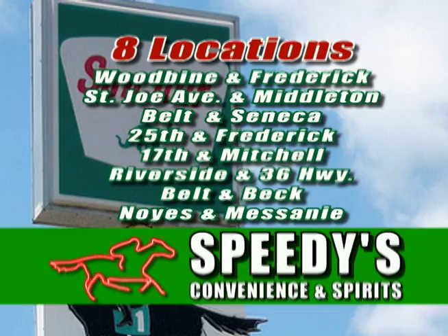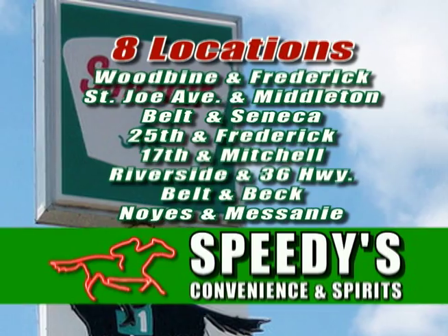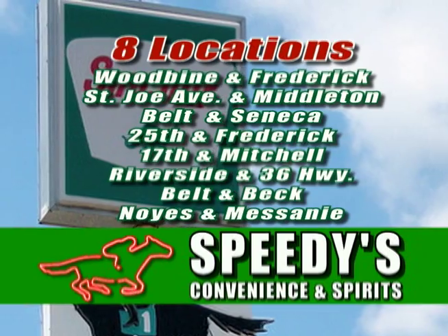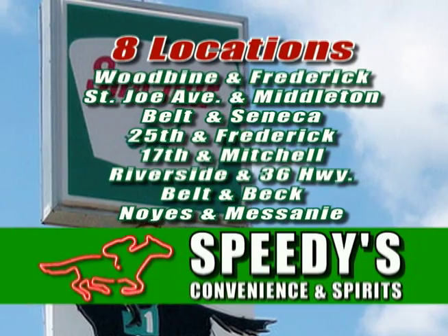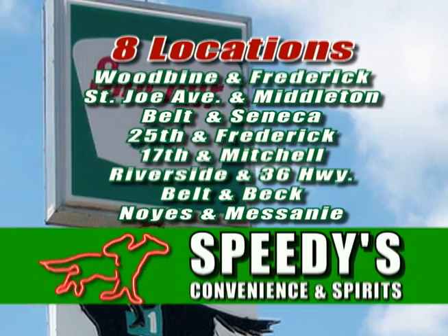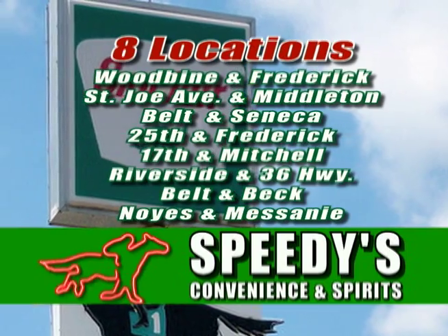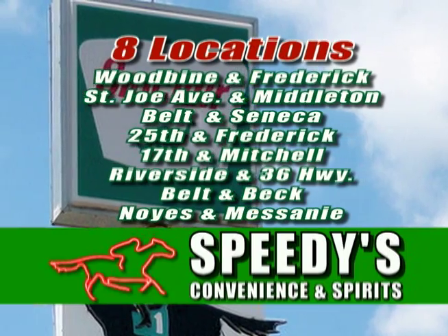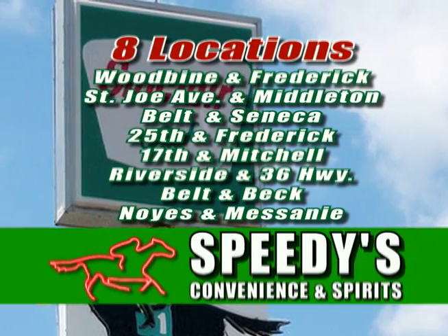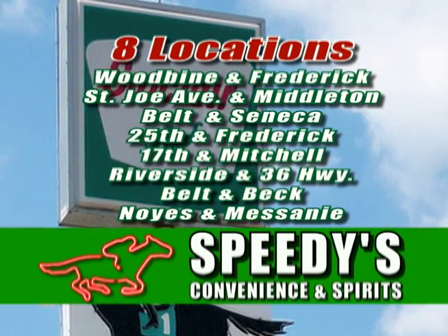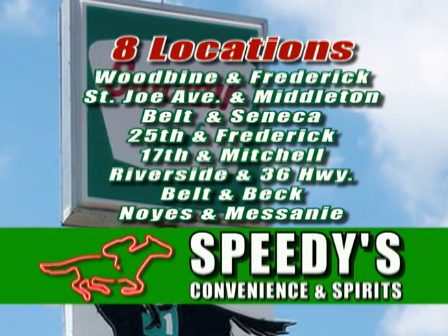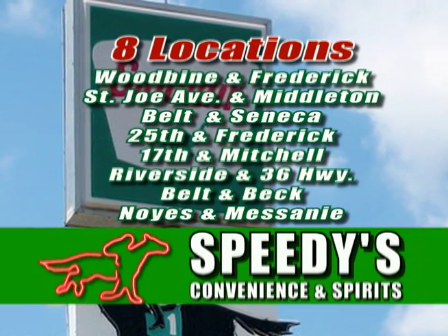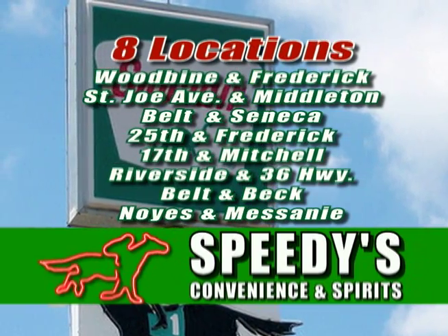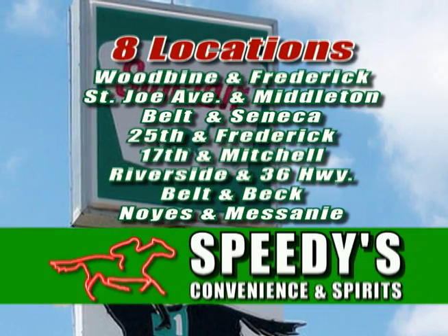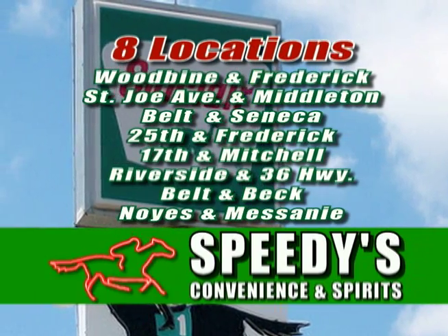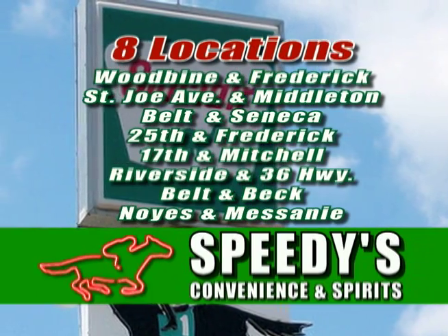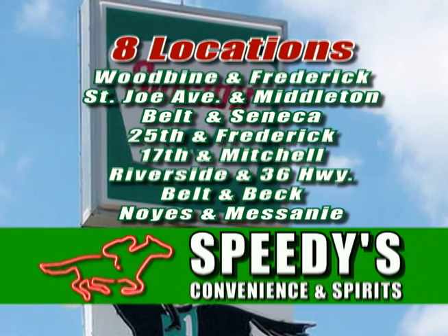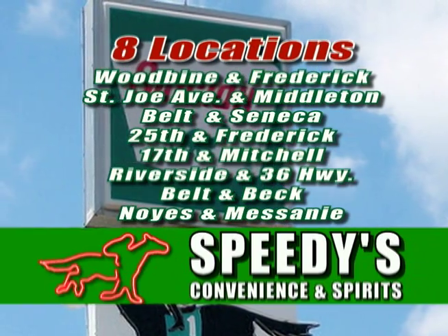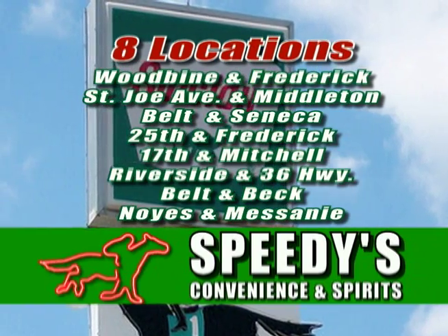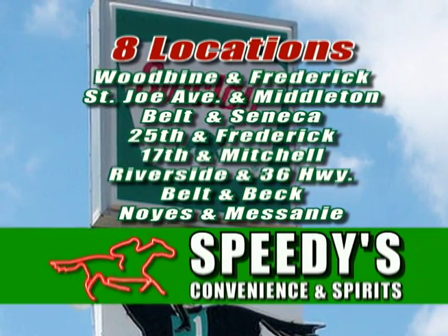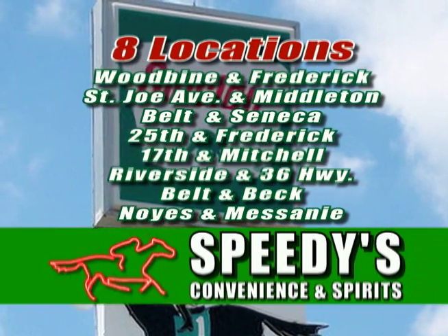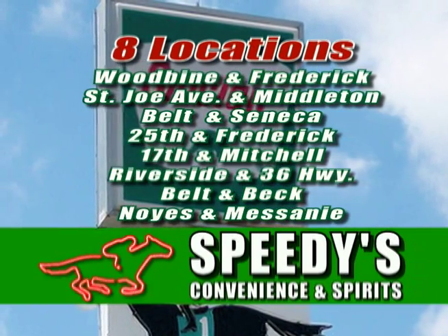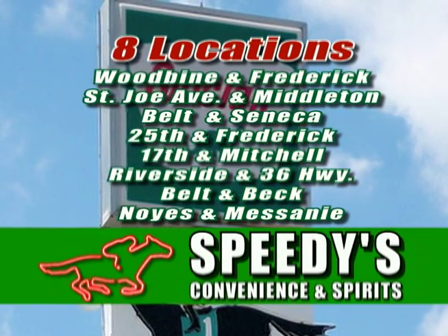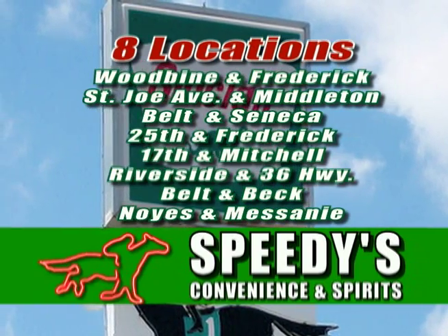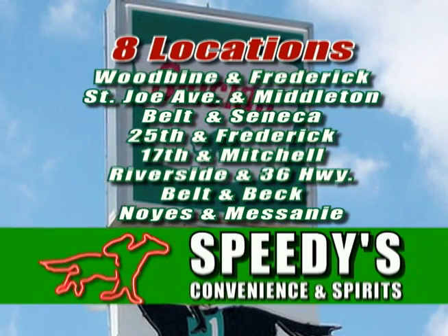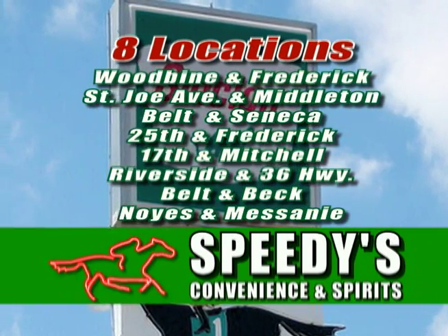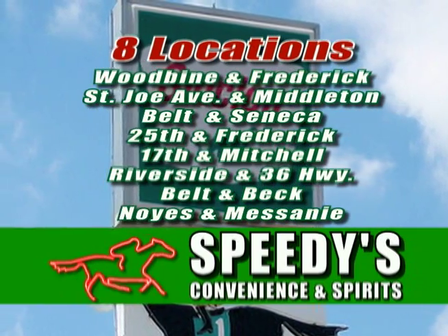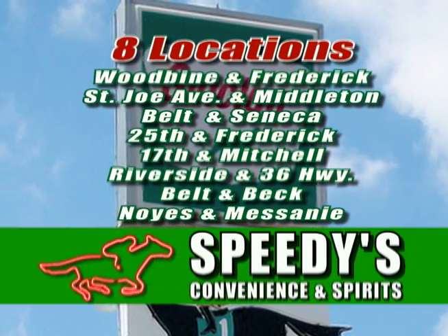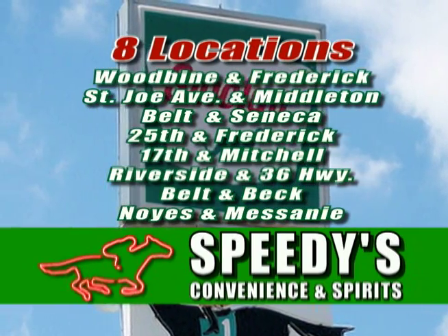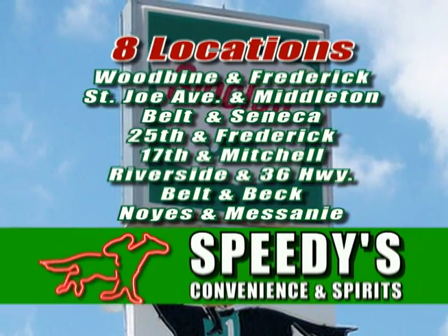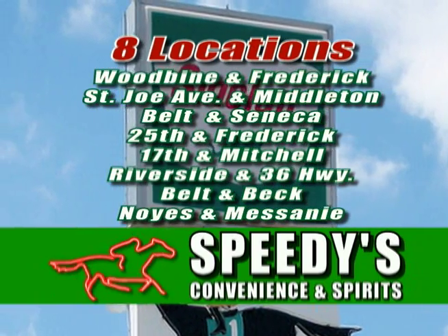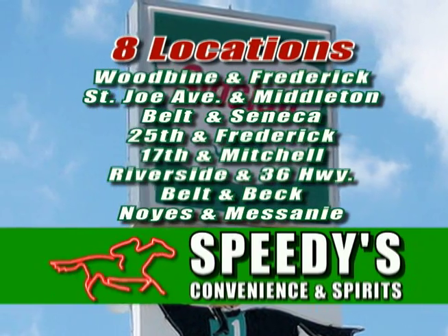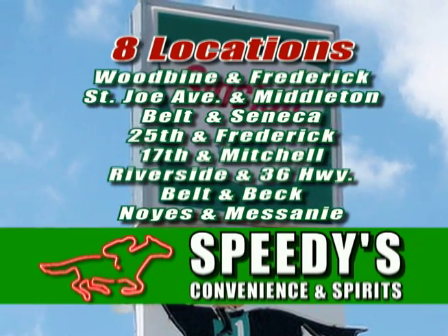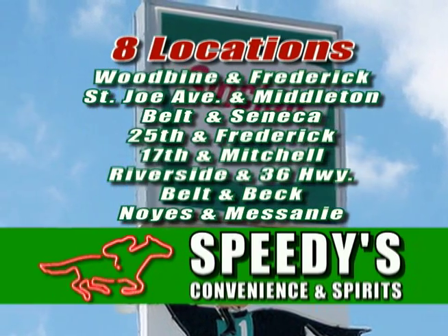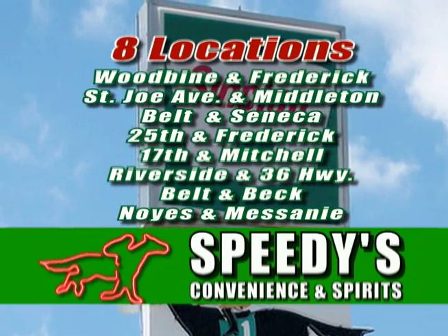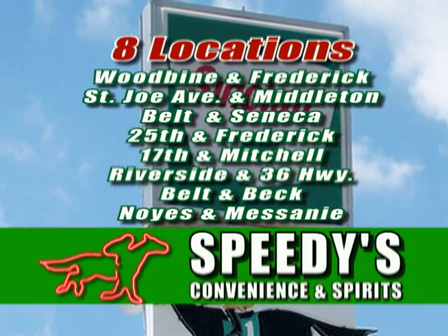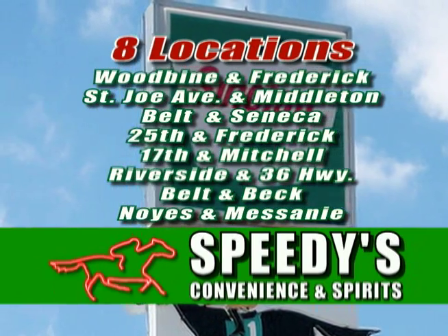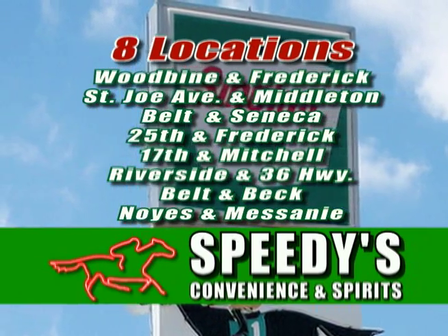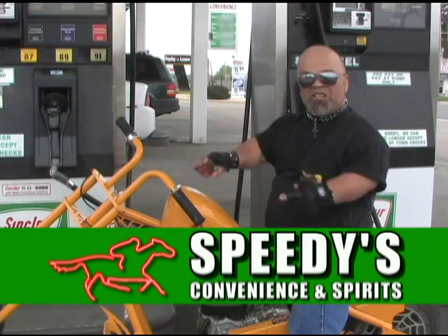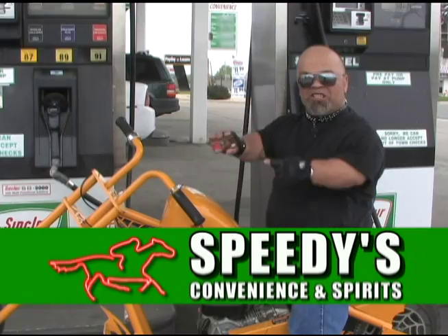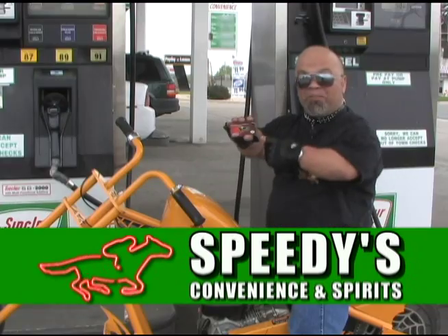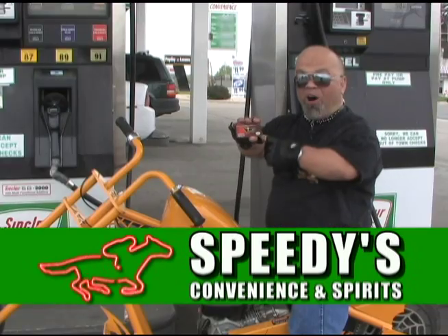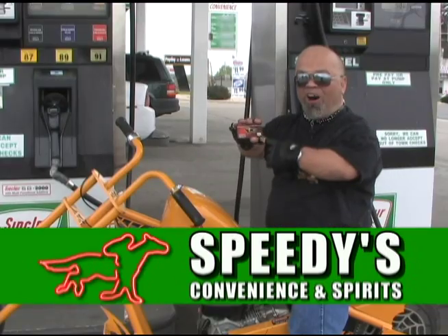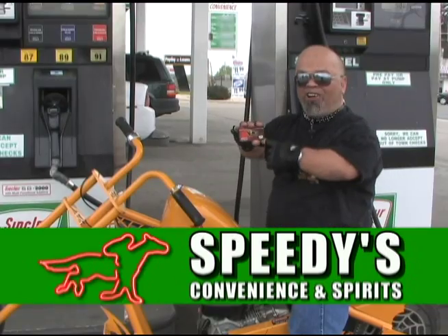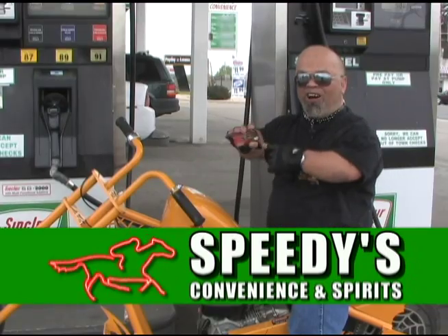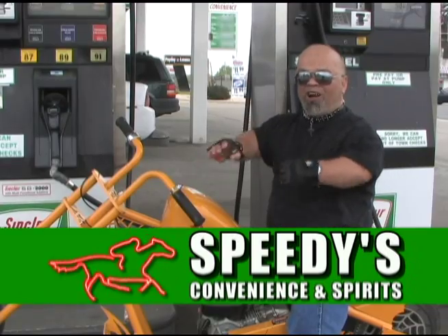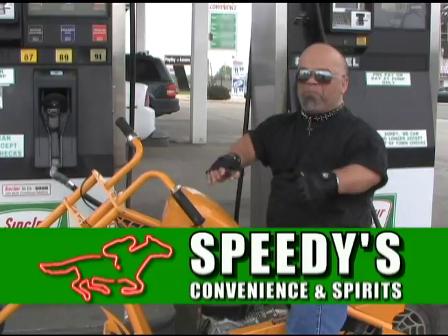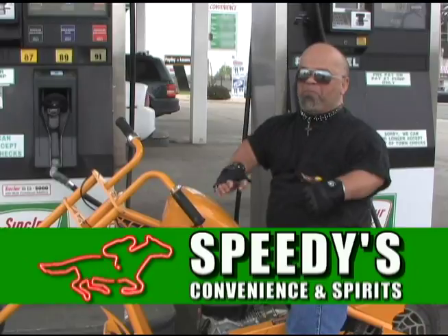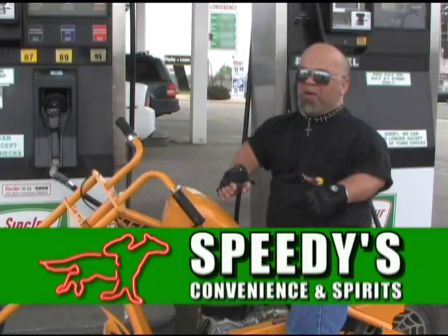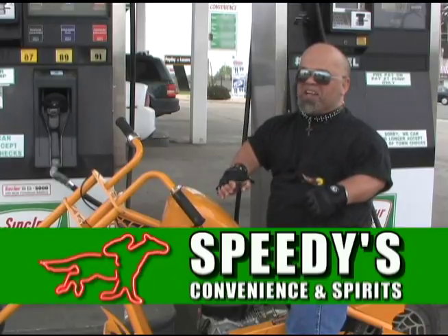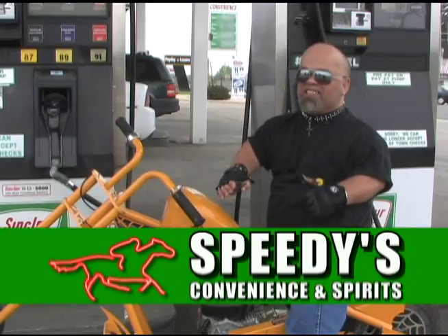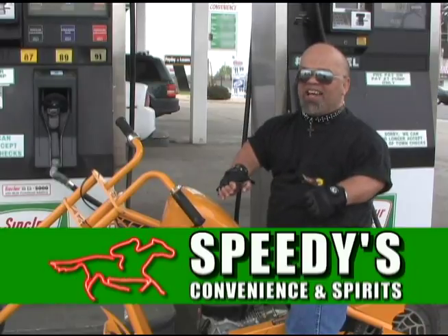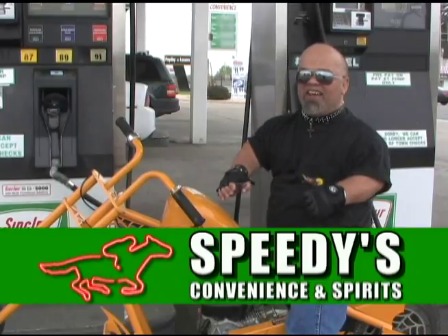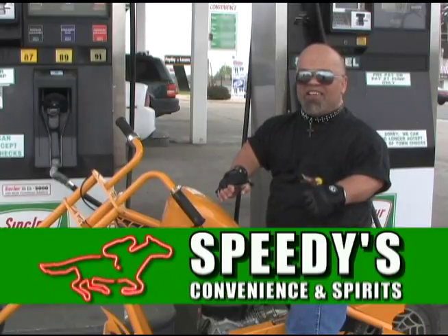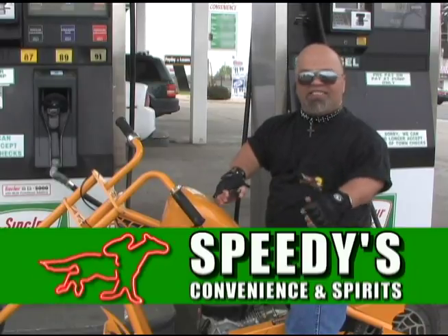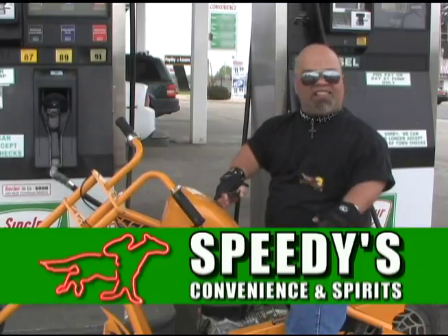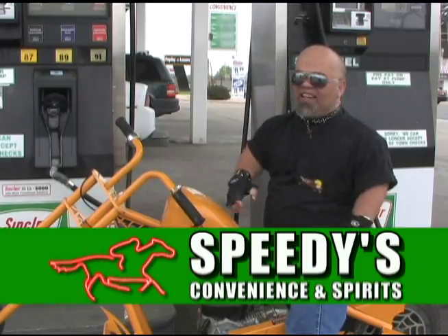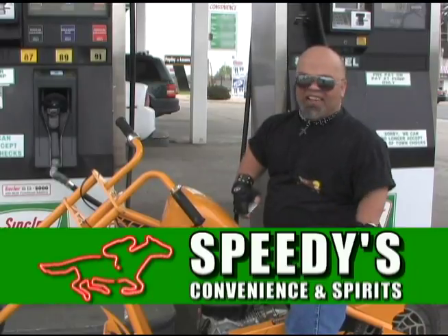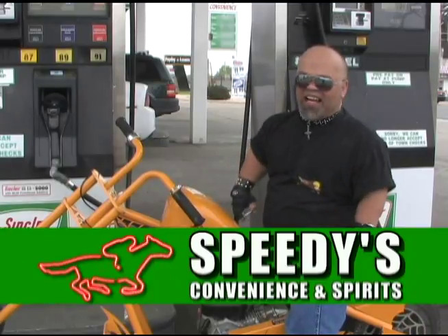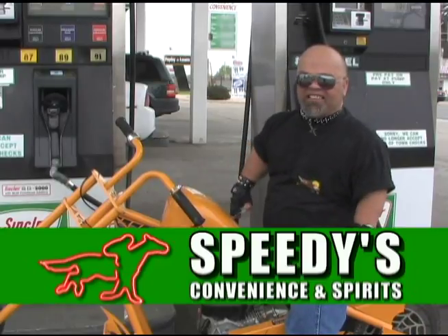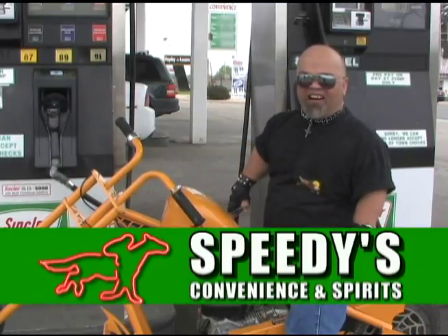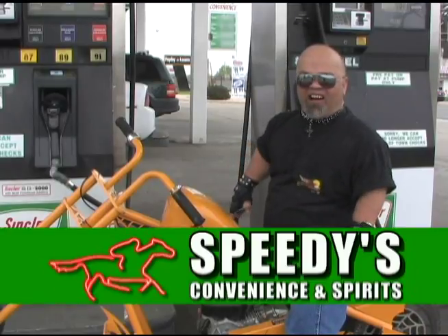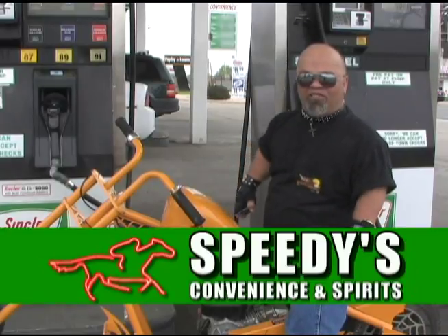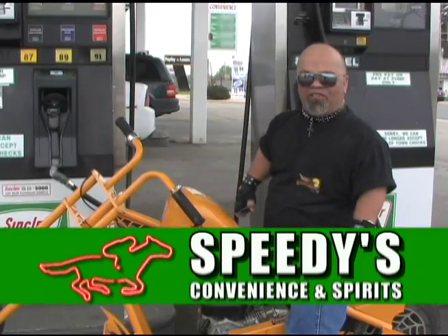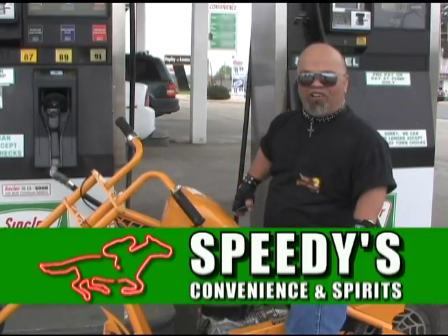There's always a Speedy's near you. Pick up your Sinclair Advantage Card and save today. Small card, big savings. That's how I roll.